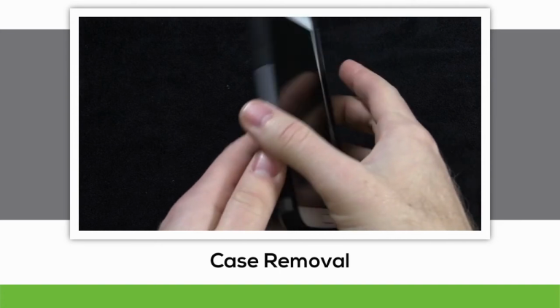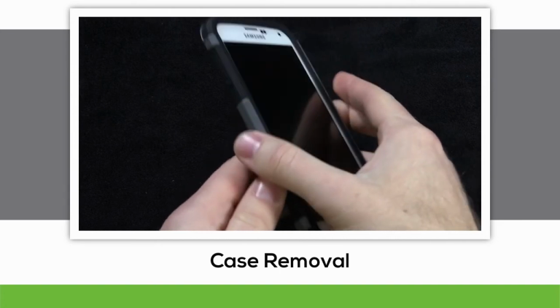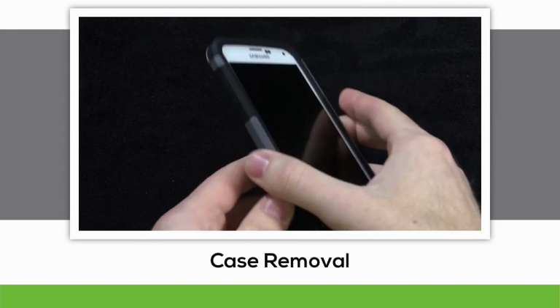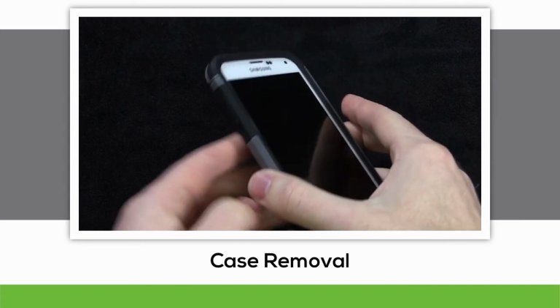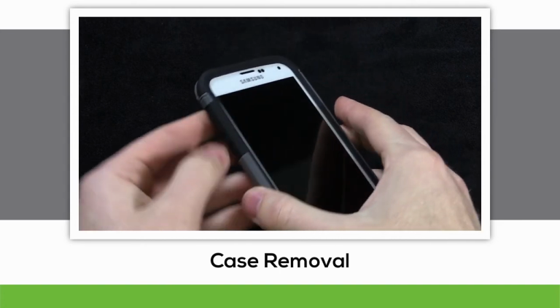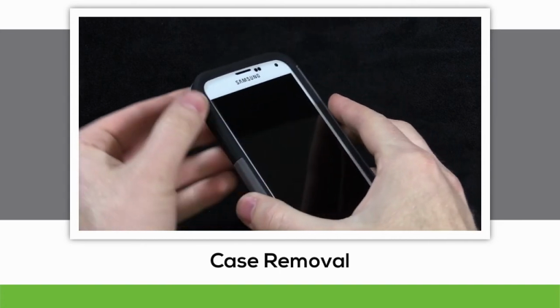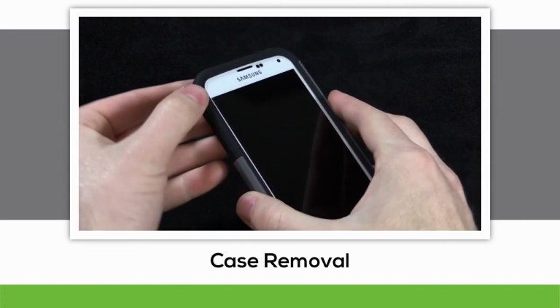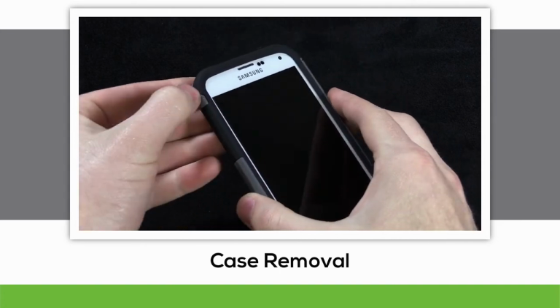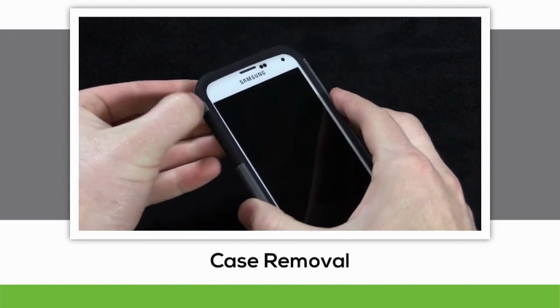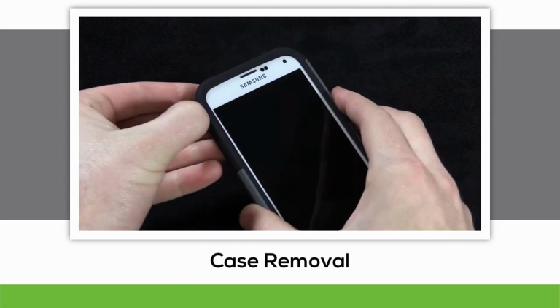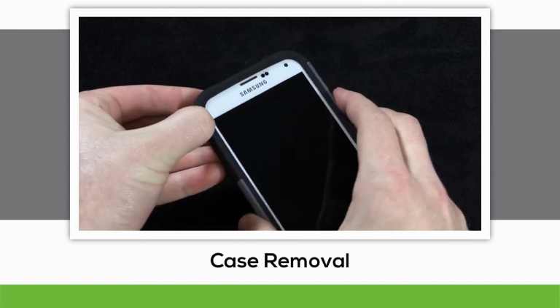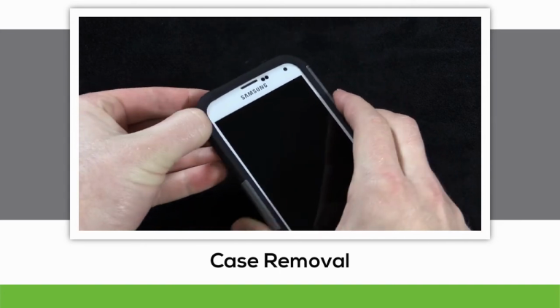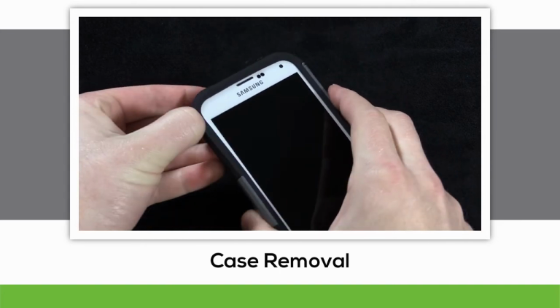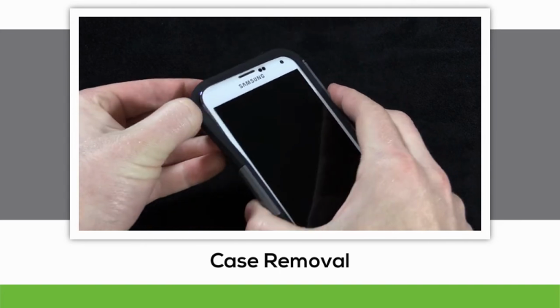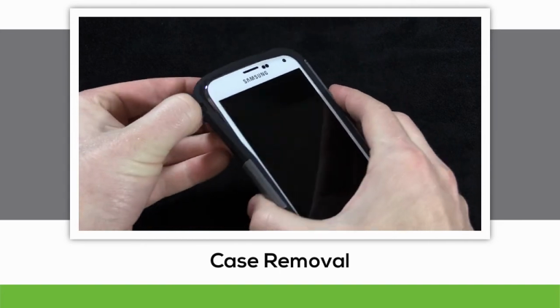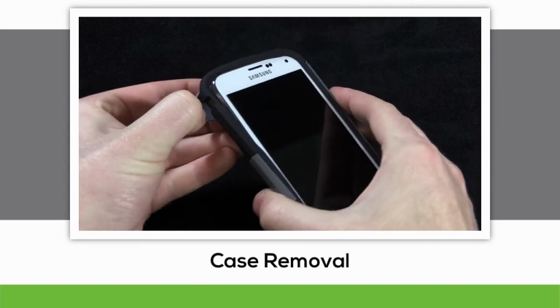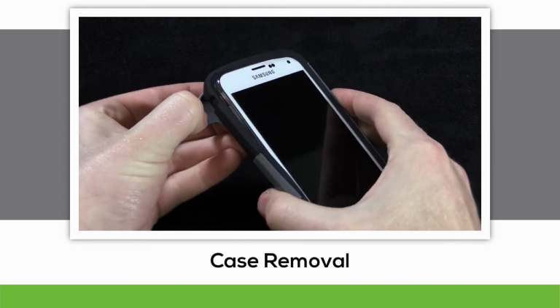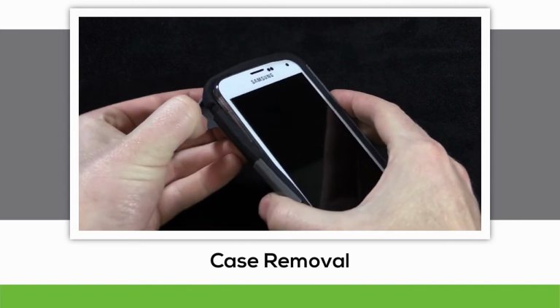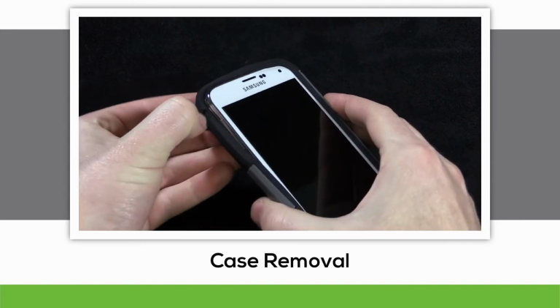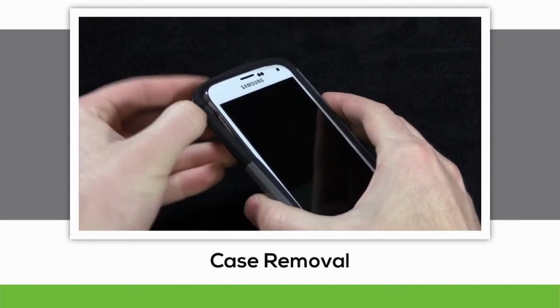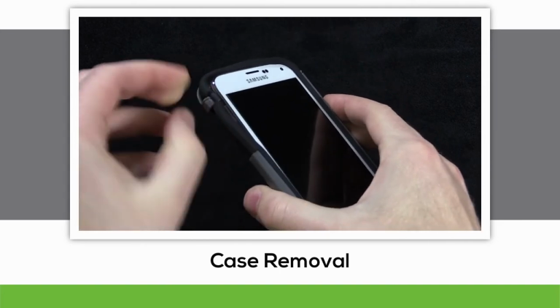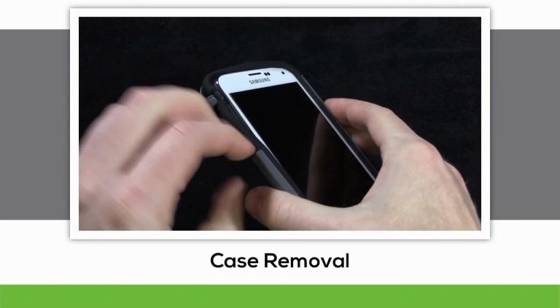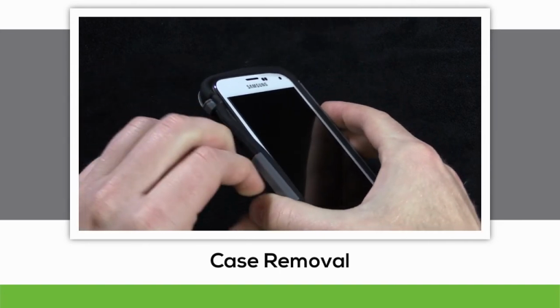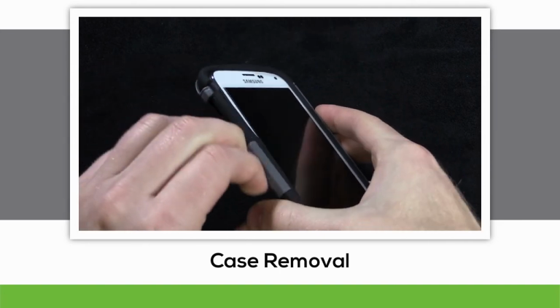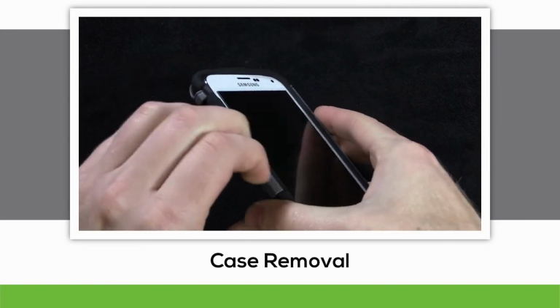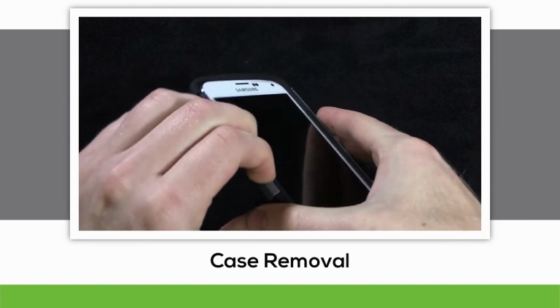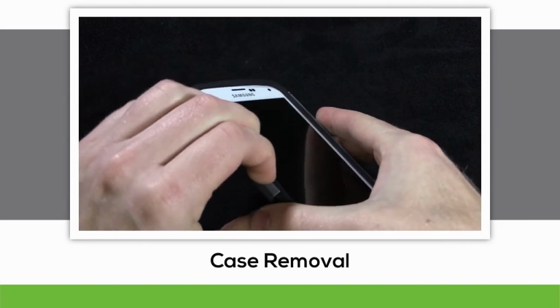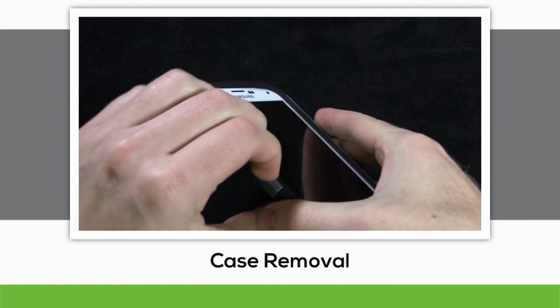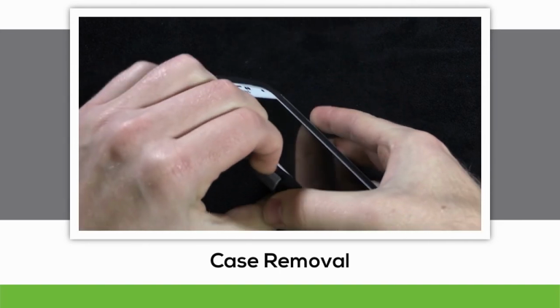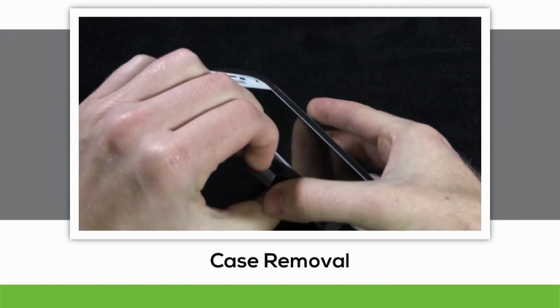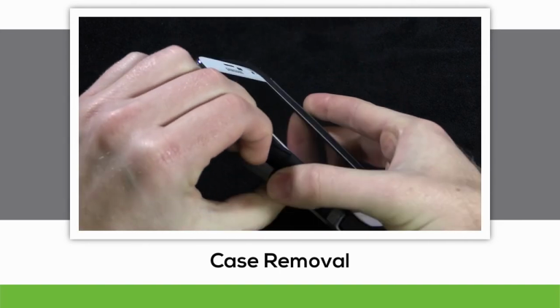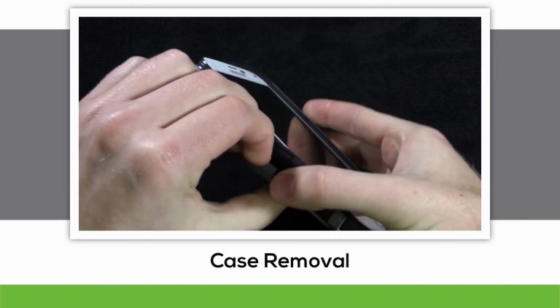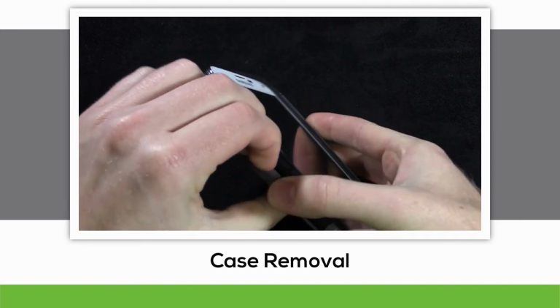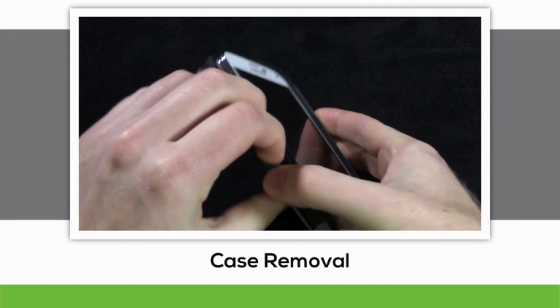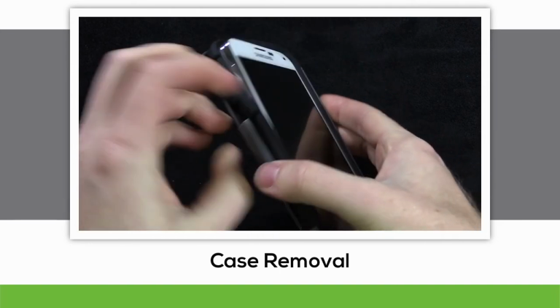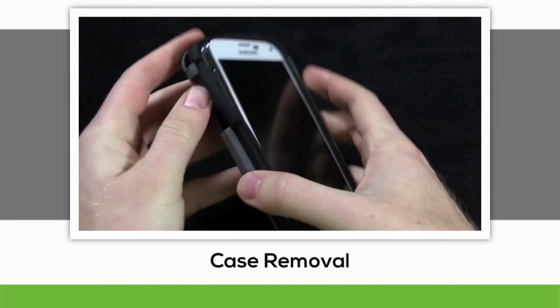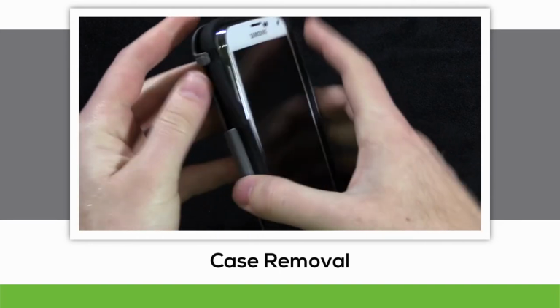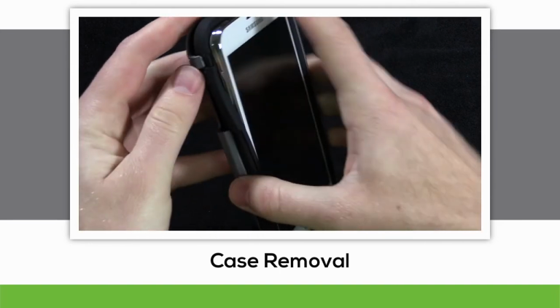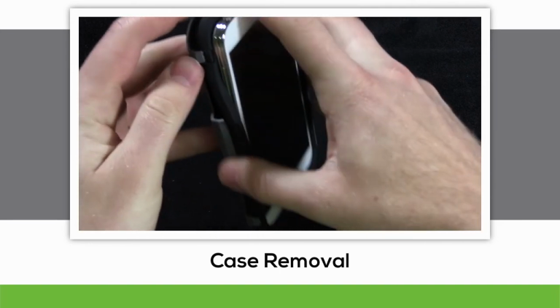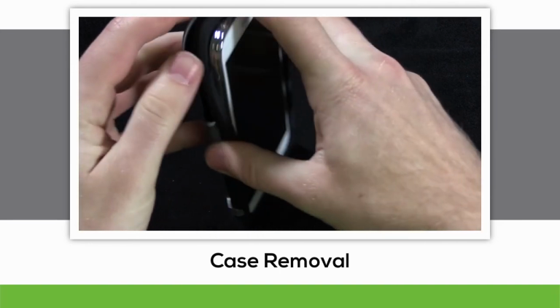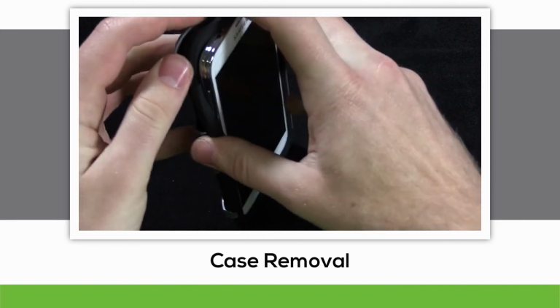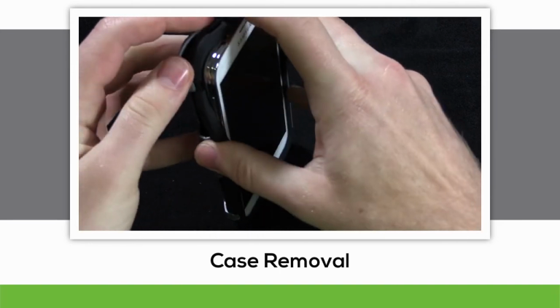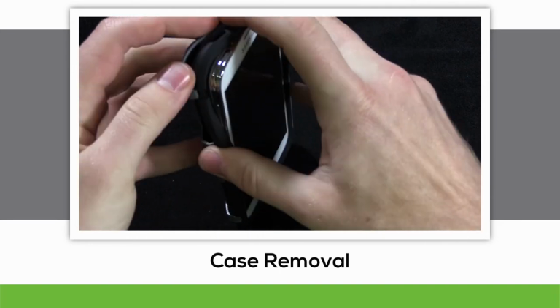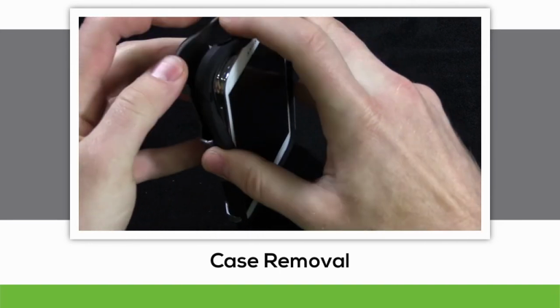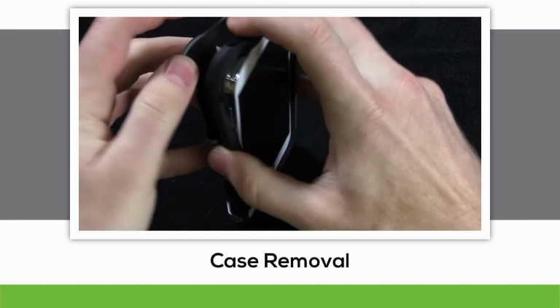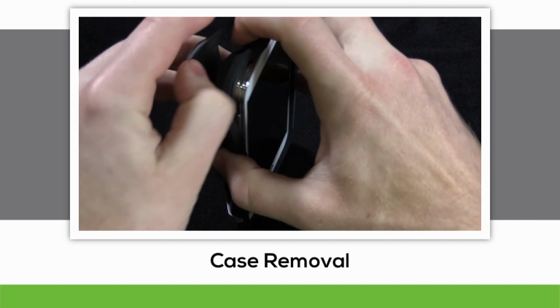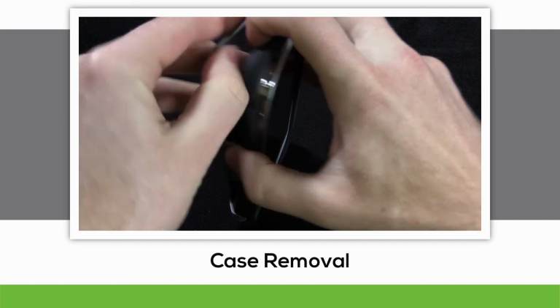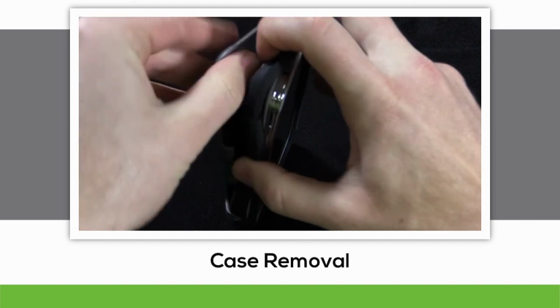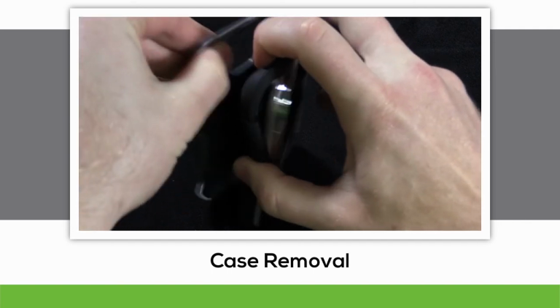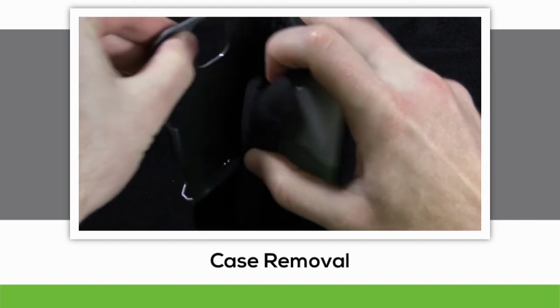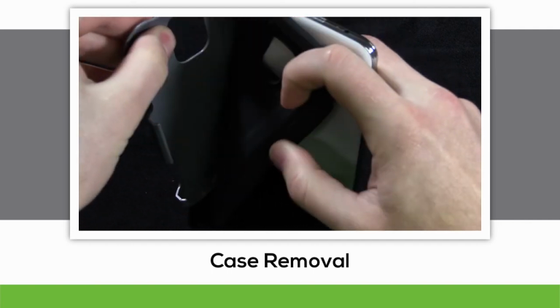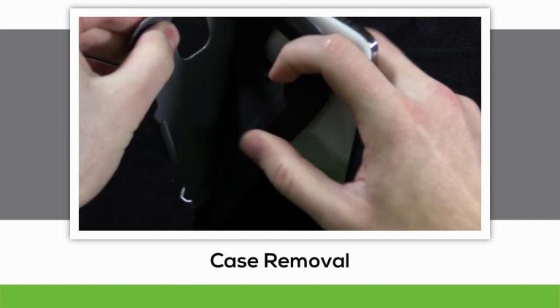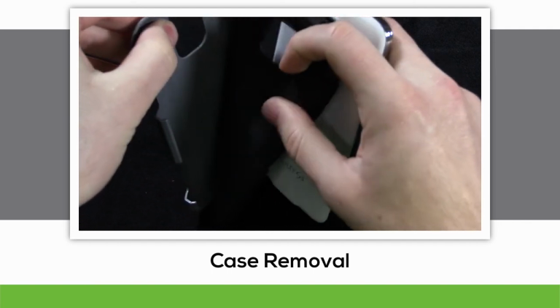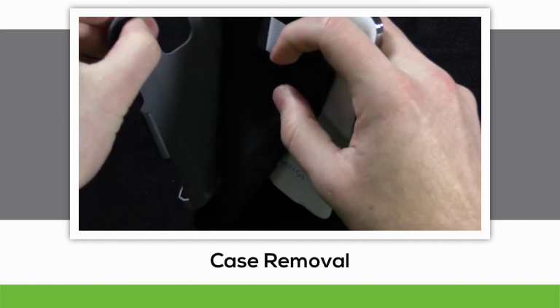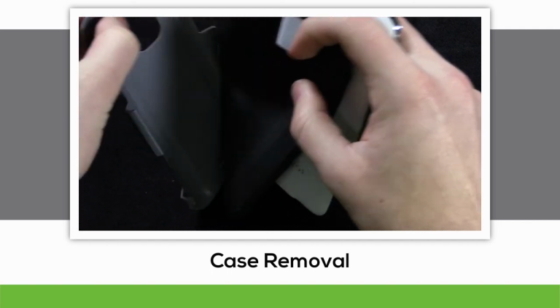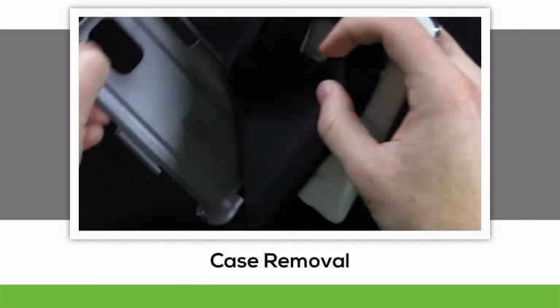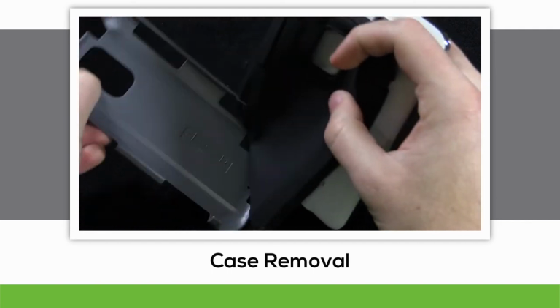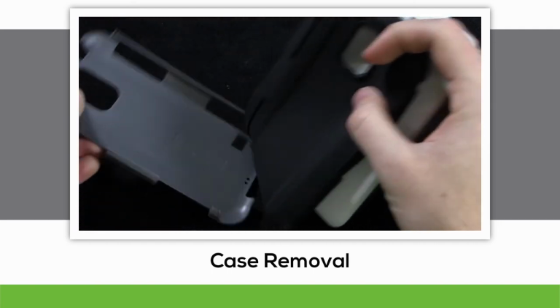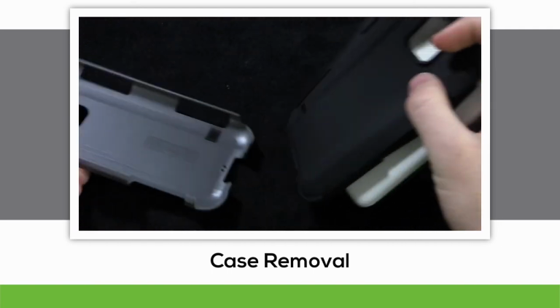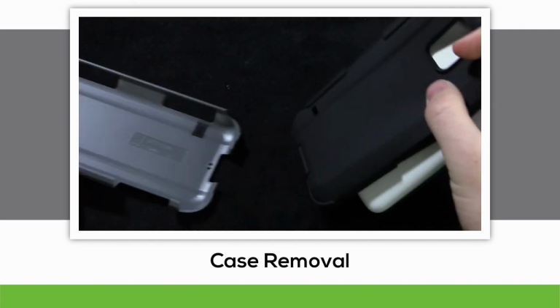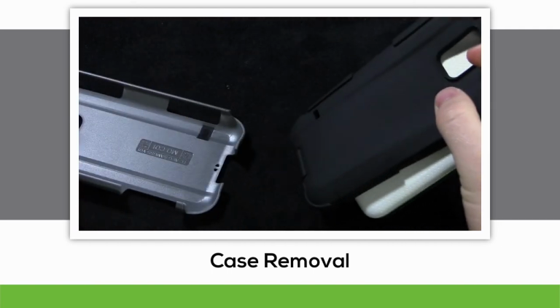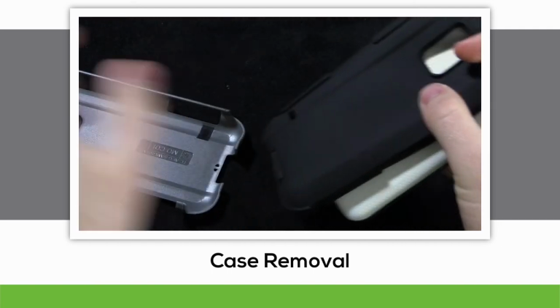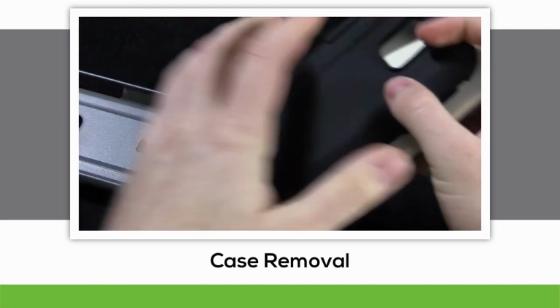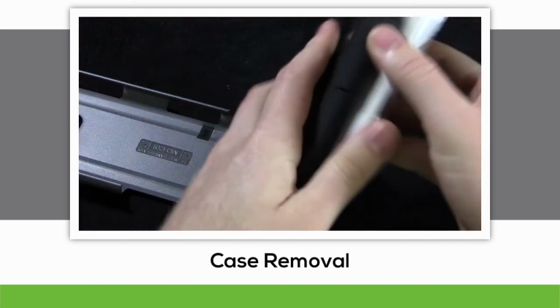To remove the case, release the hold of the back plate from the top left corner. Follow this along the edges to separate the layers of the case.